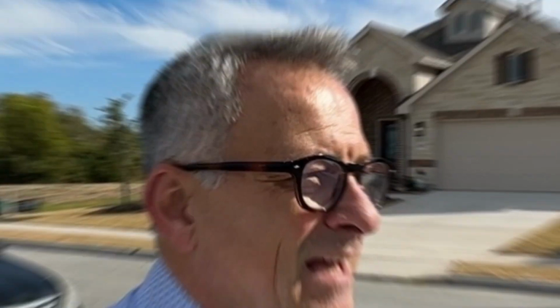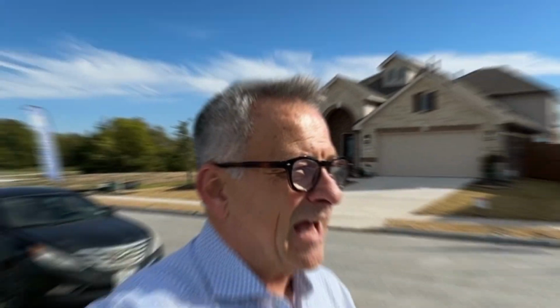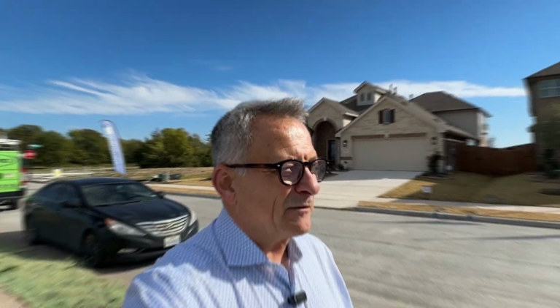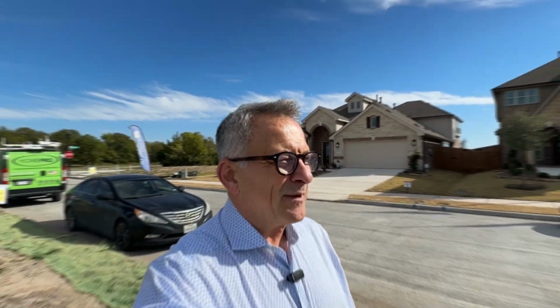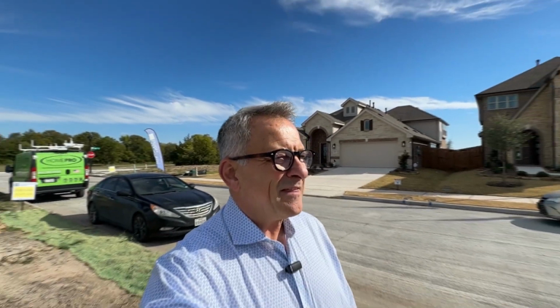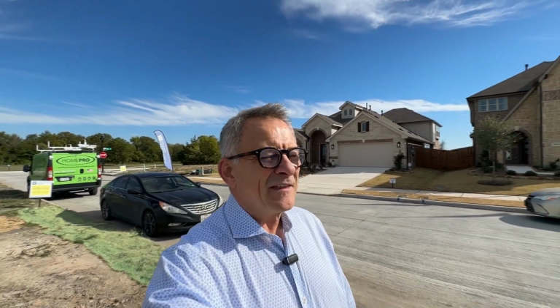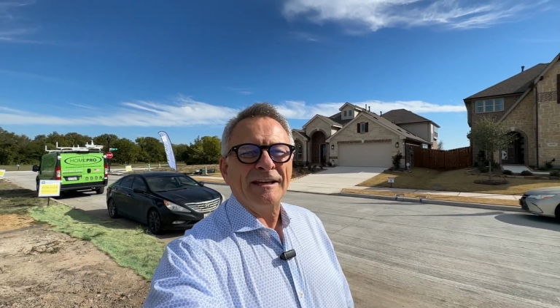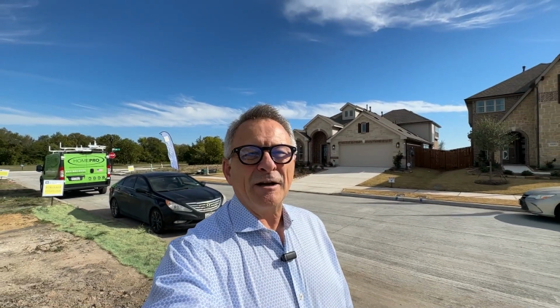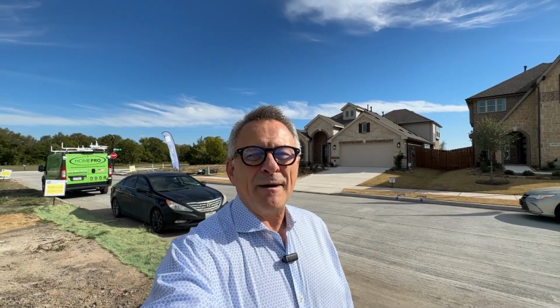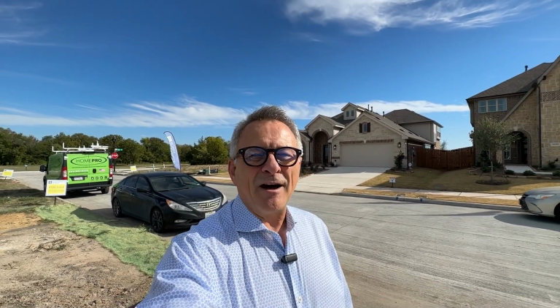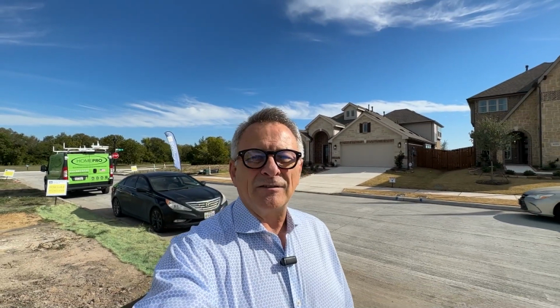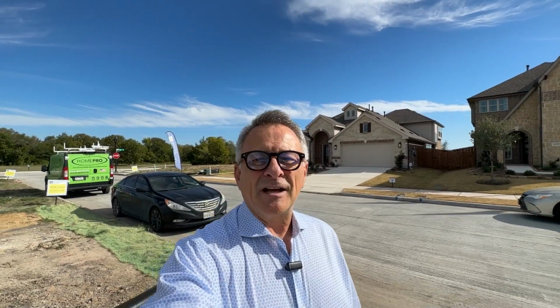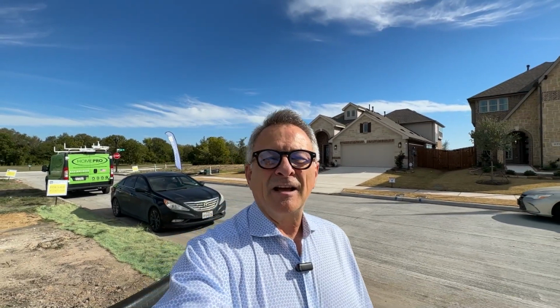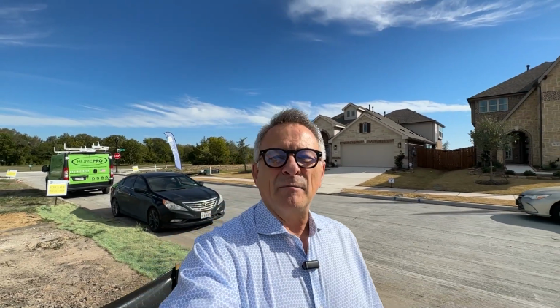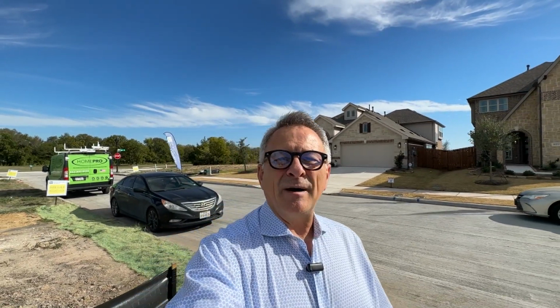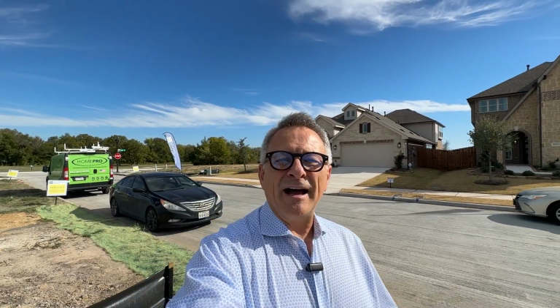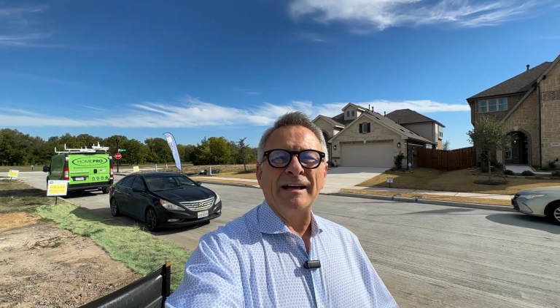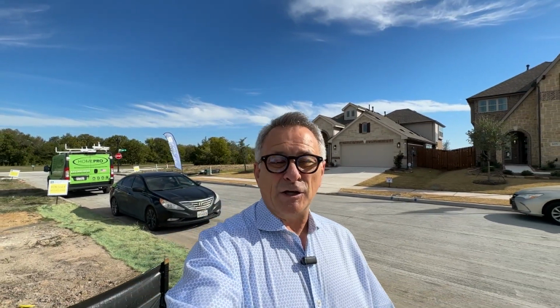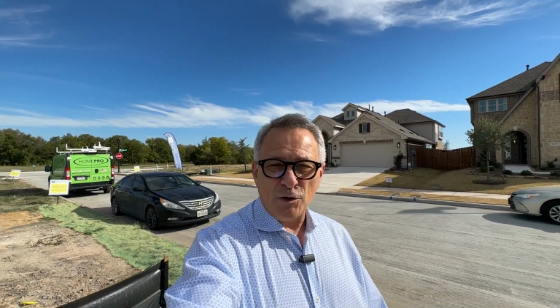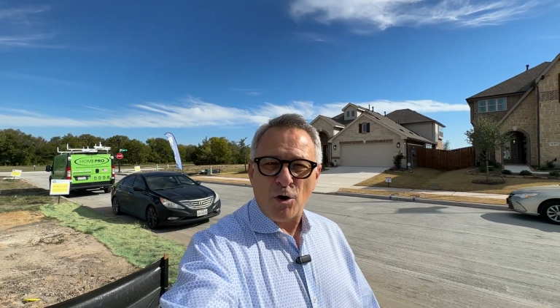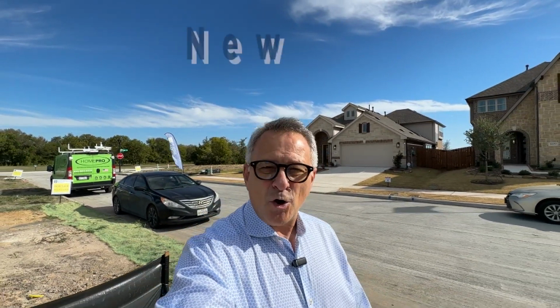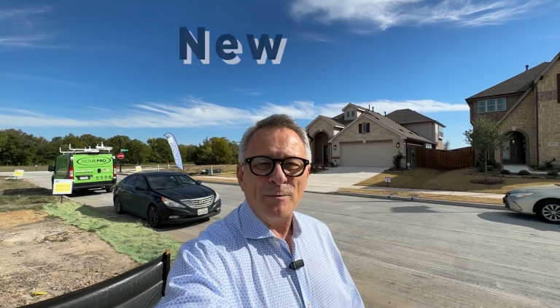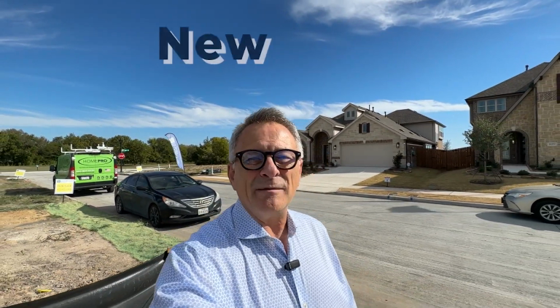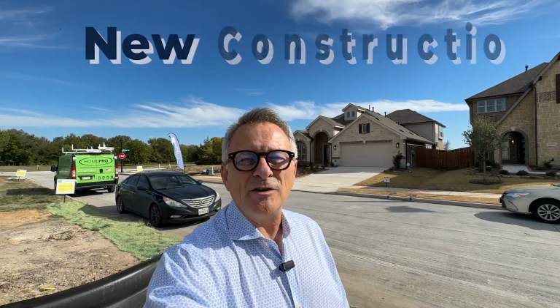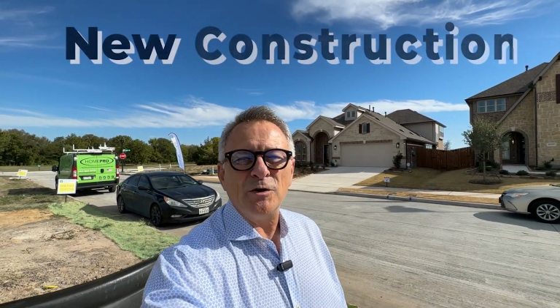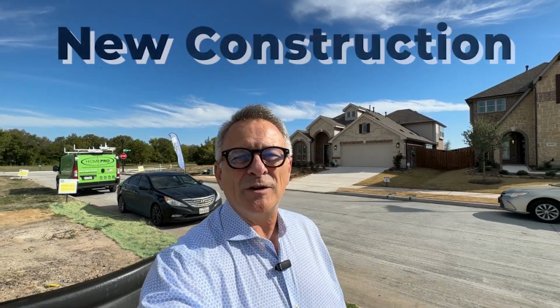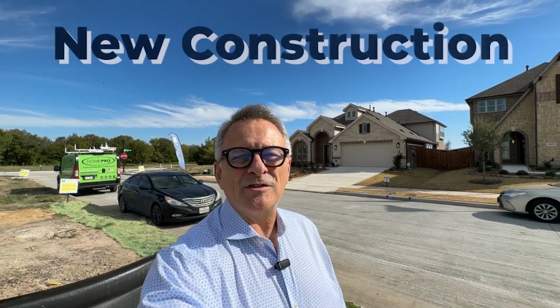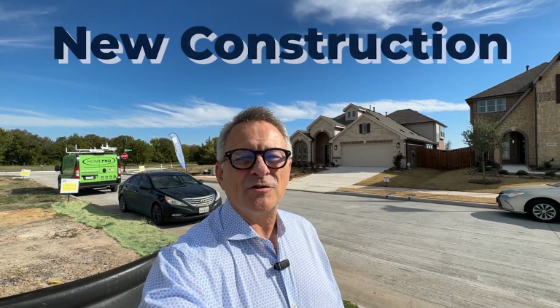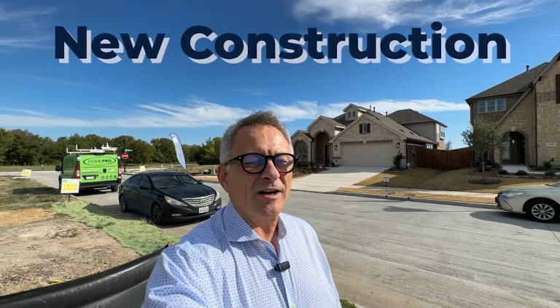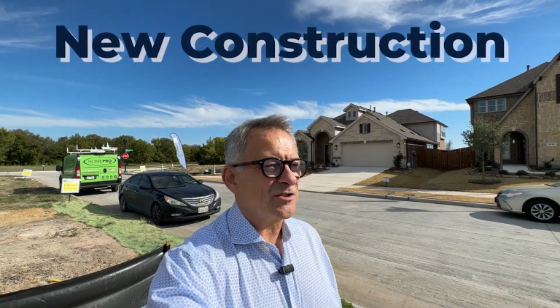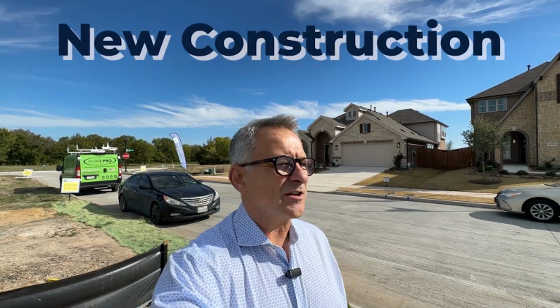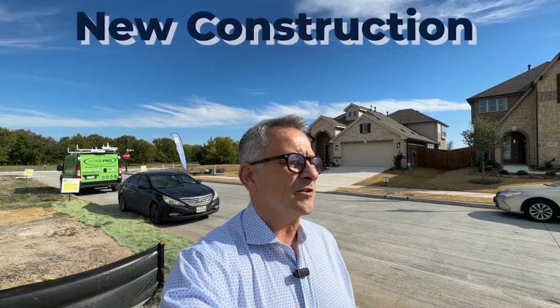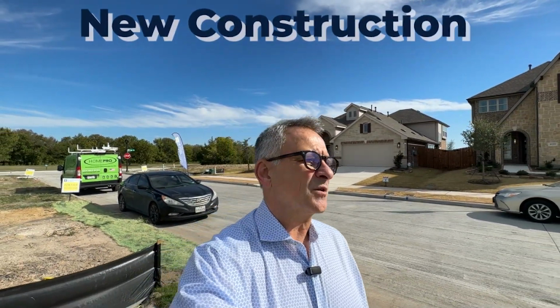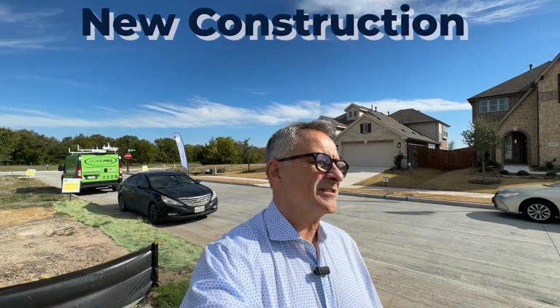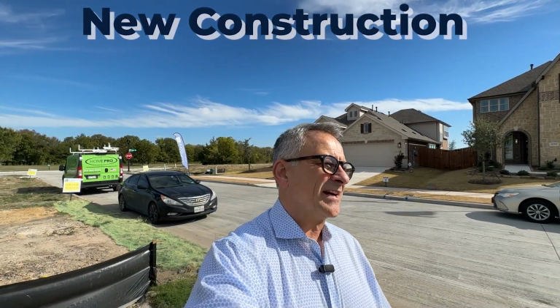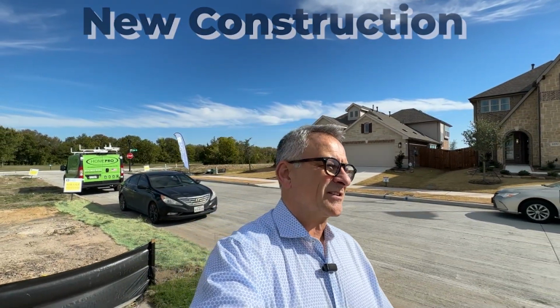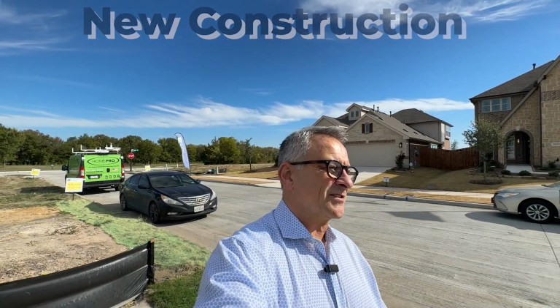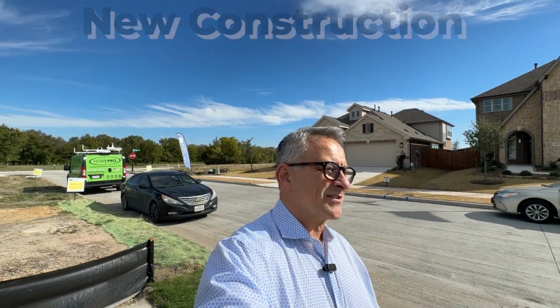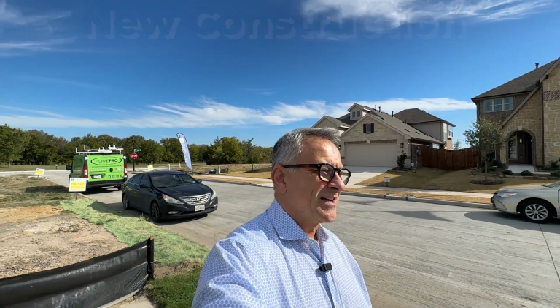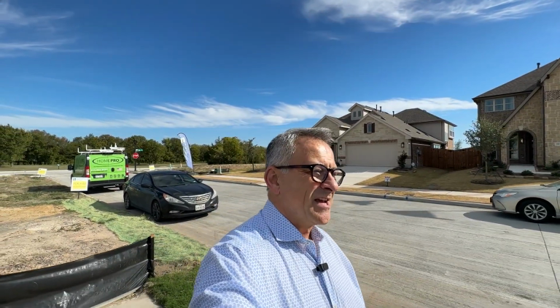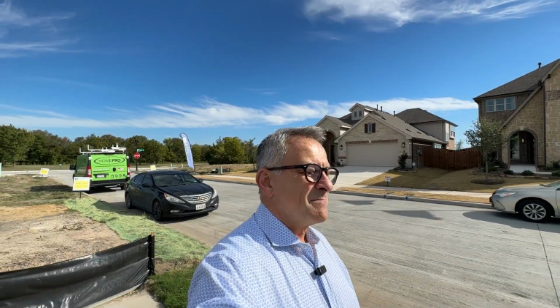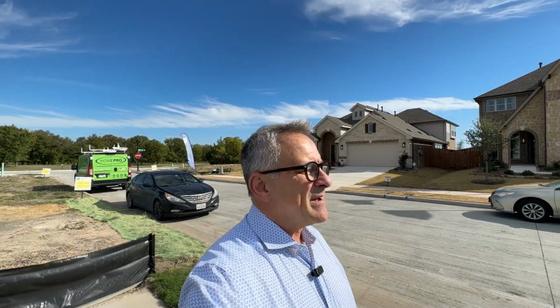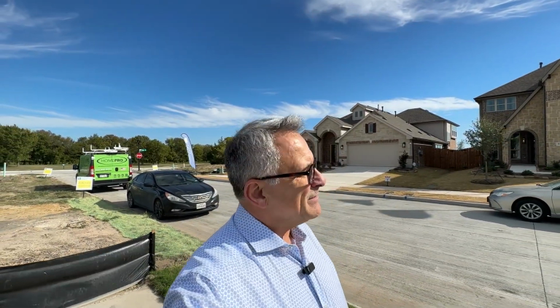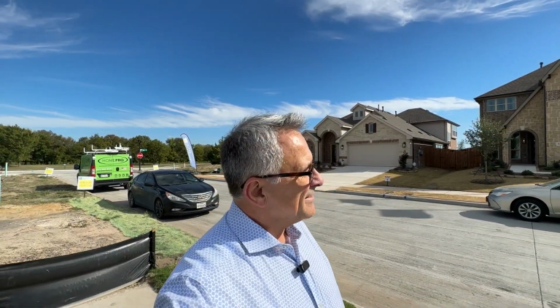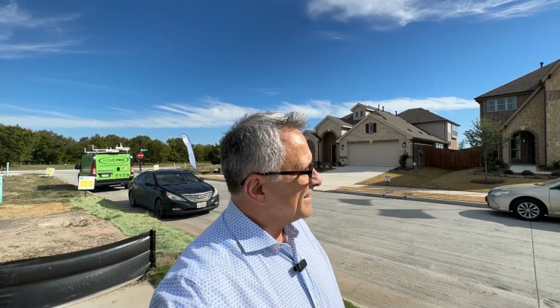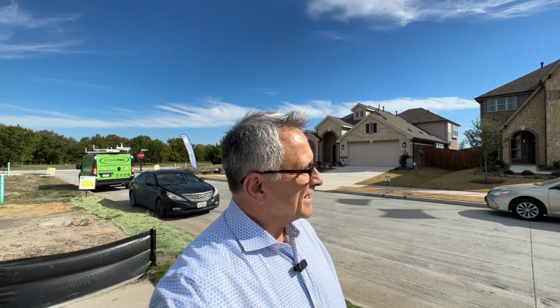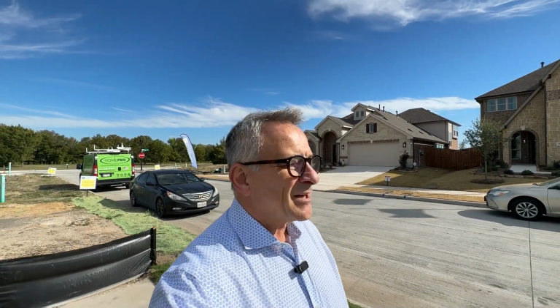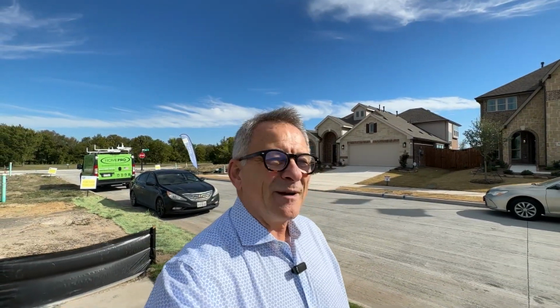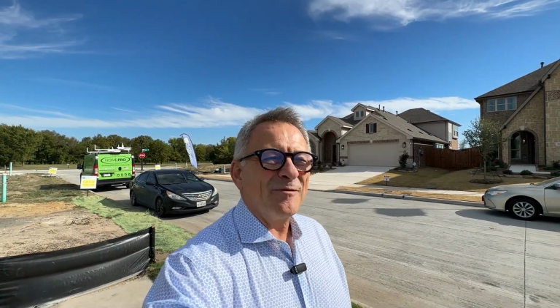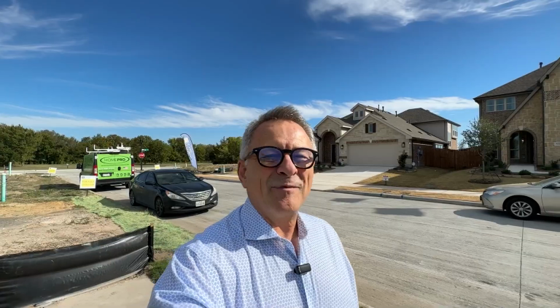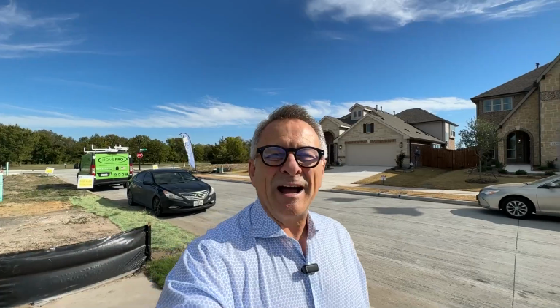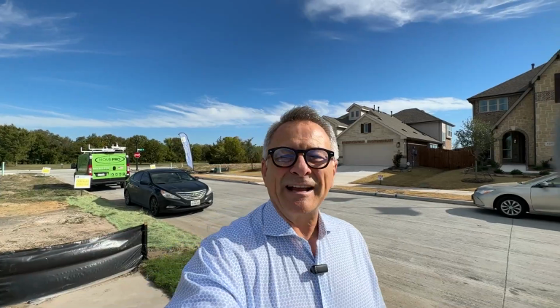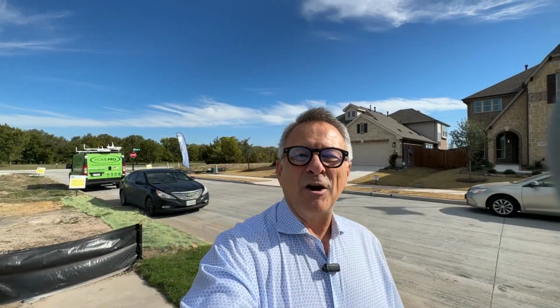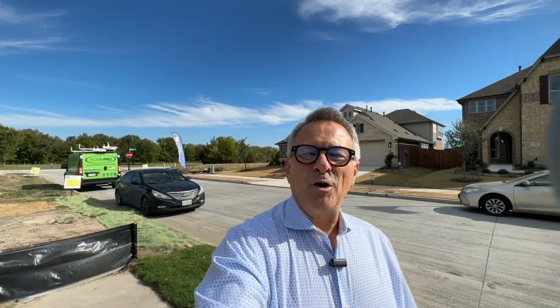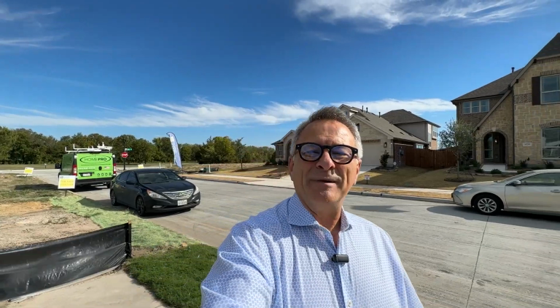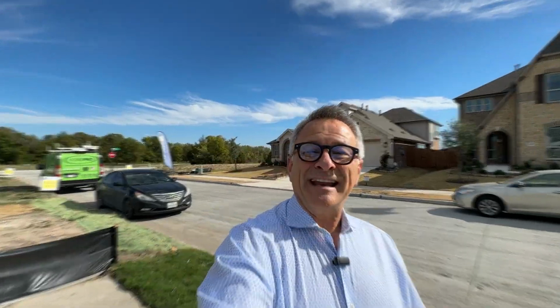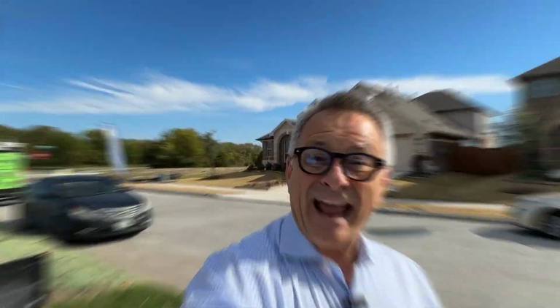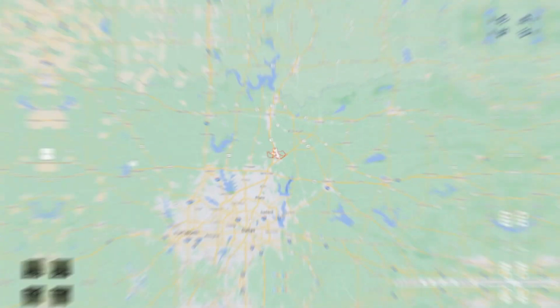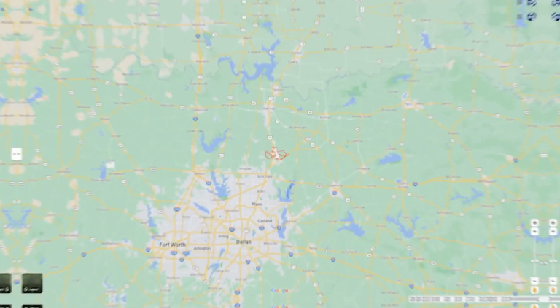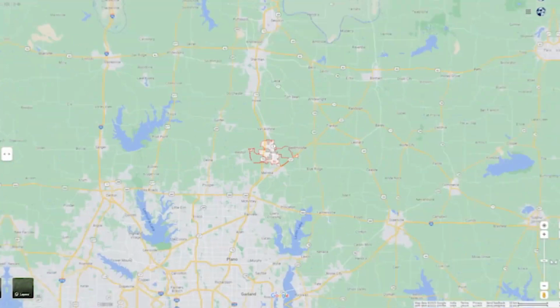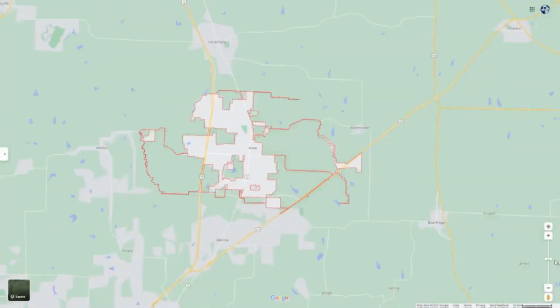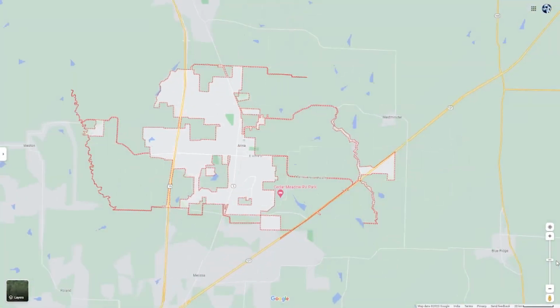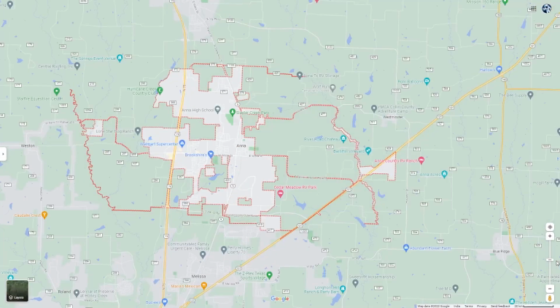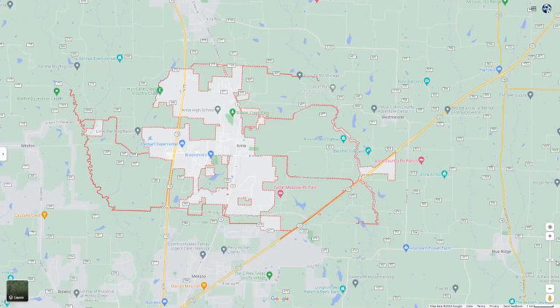Have you been thinking about buying a new home, maybe new construction in North Texas? Maybe thinking about buying a home in Anna, Texas?